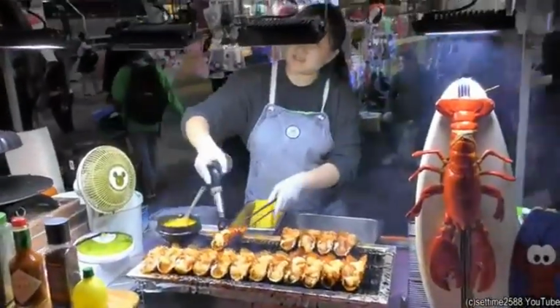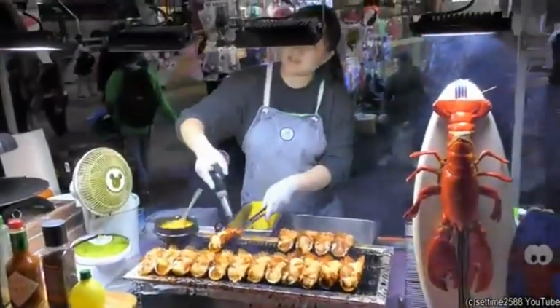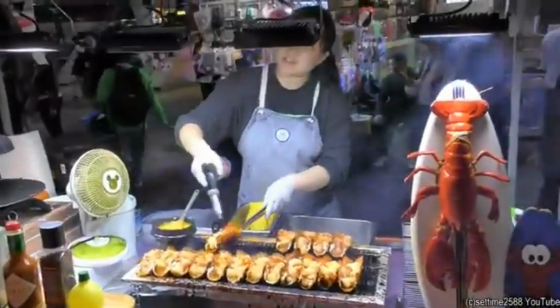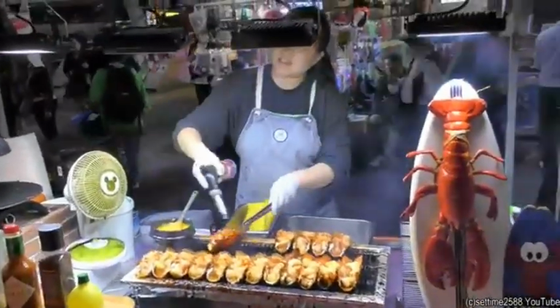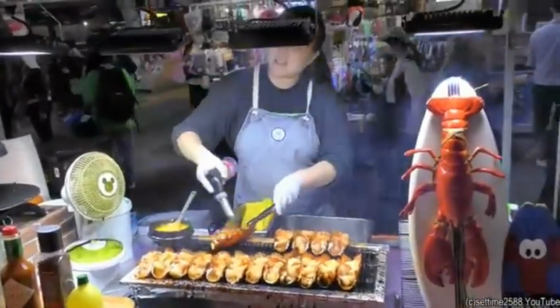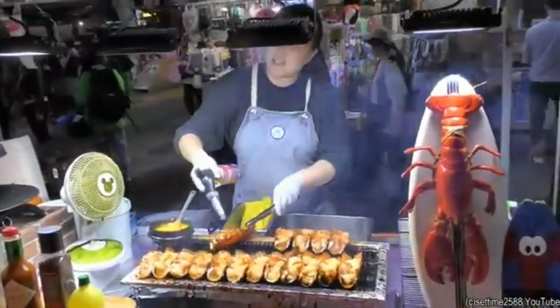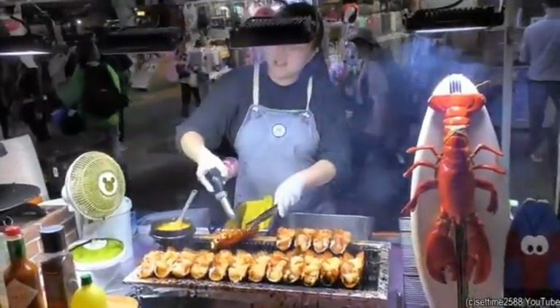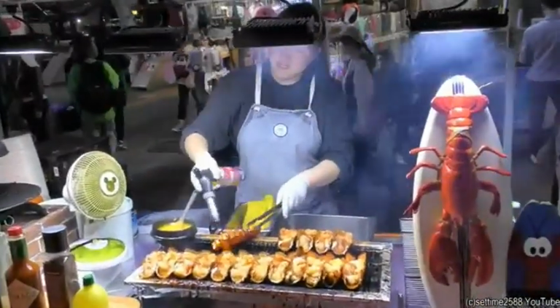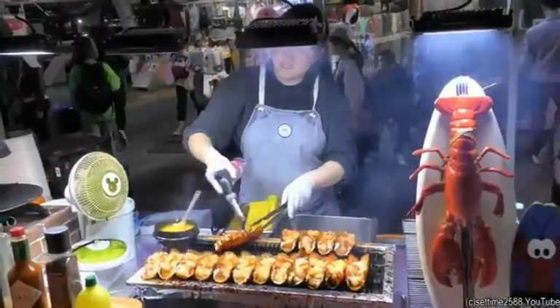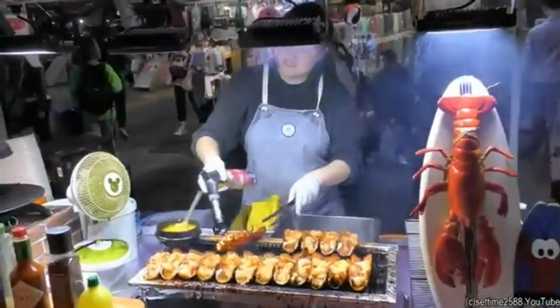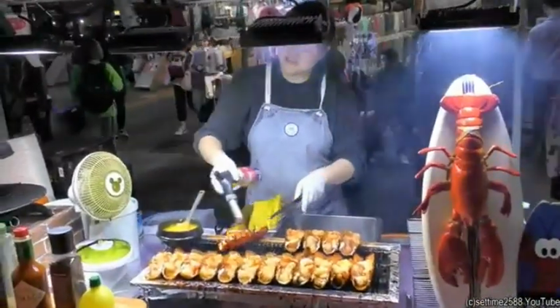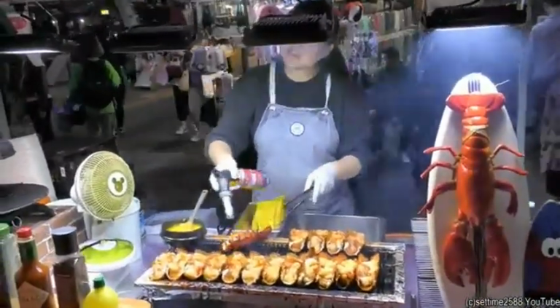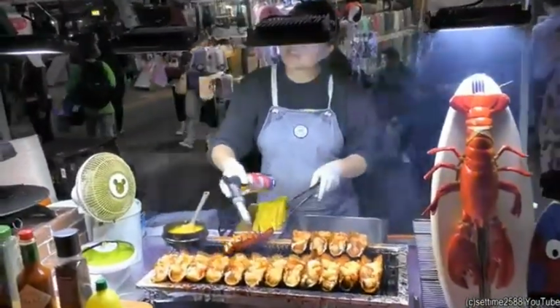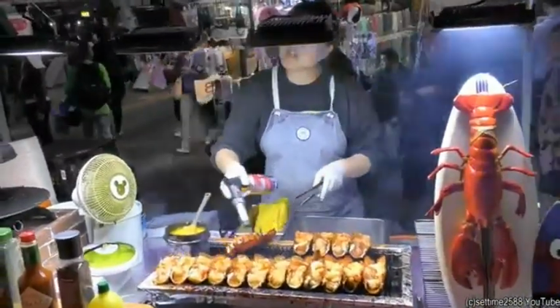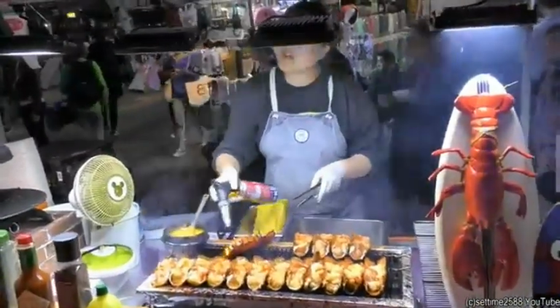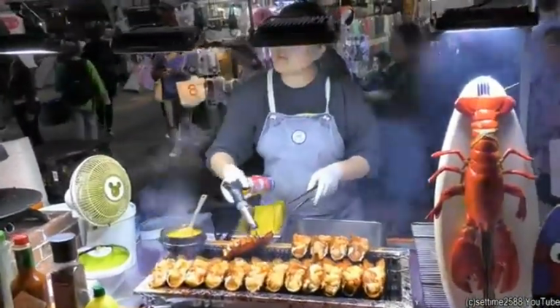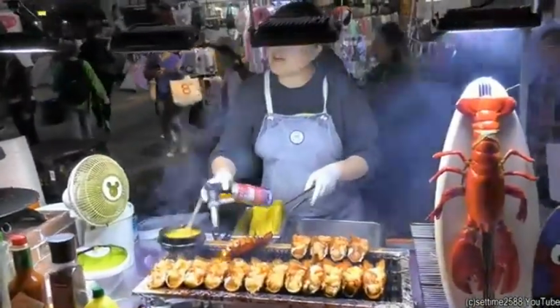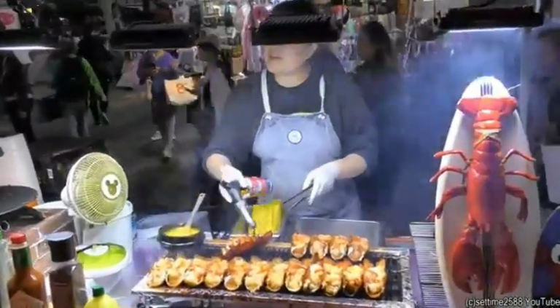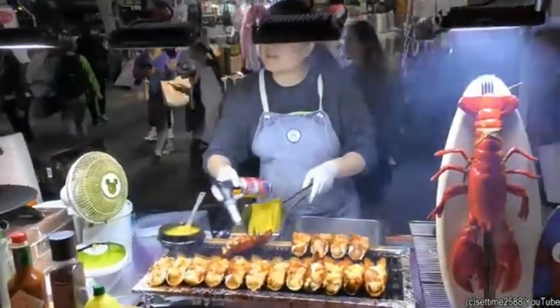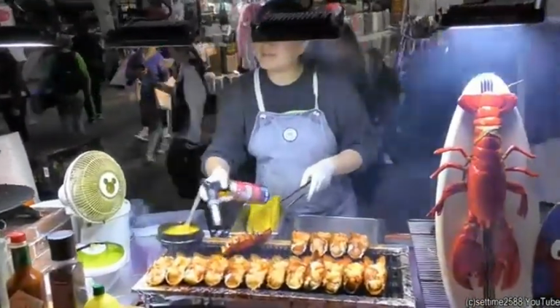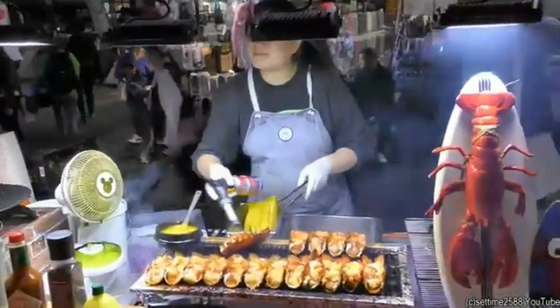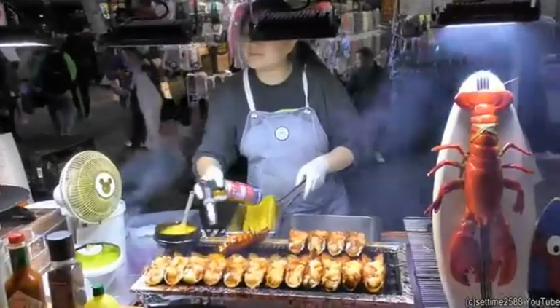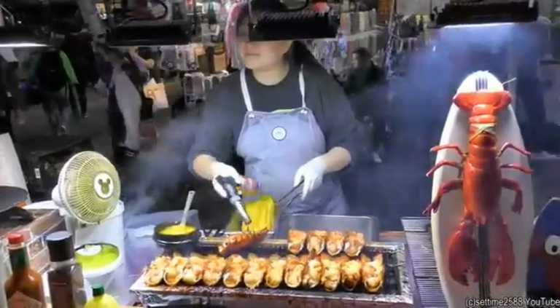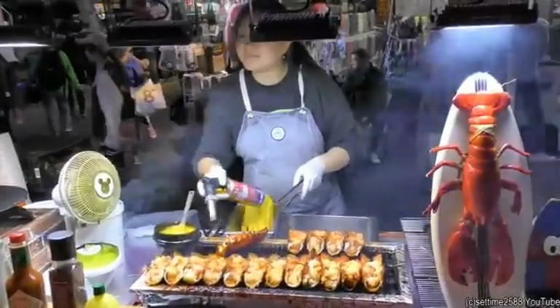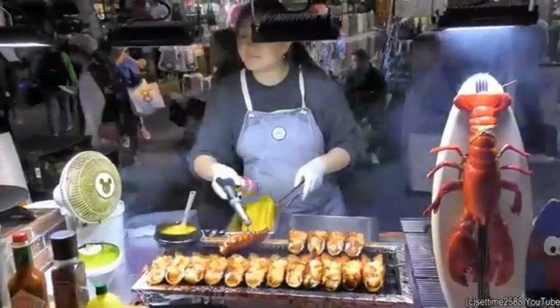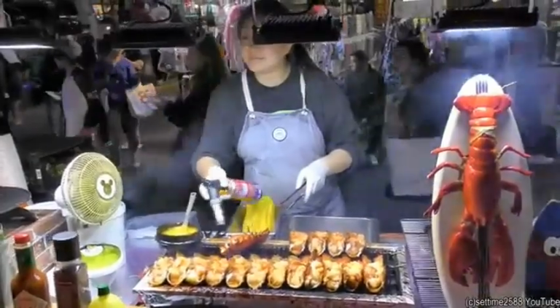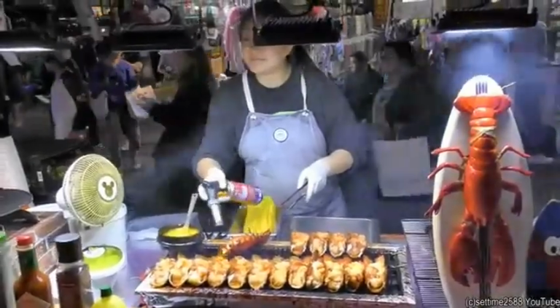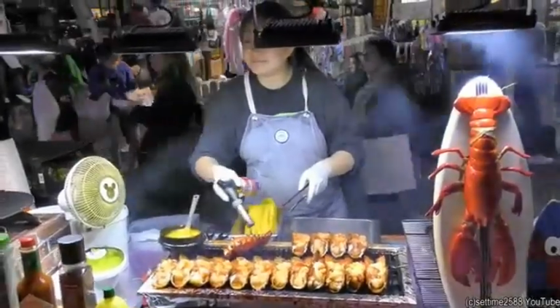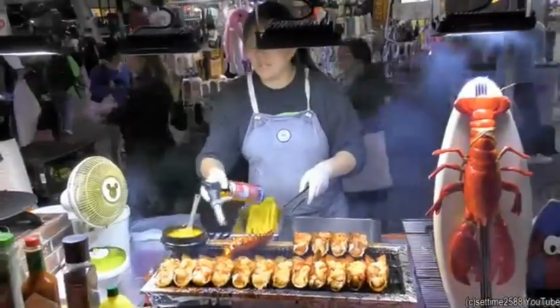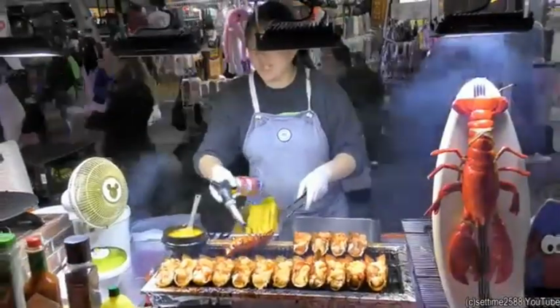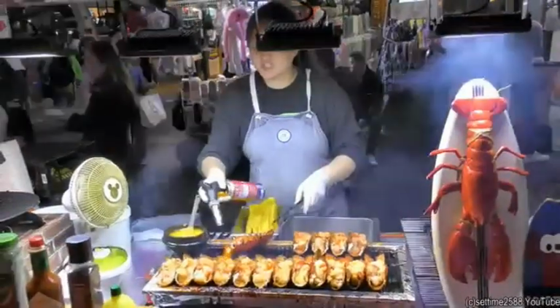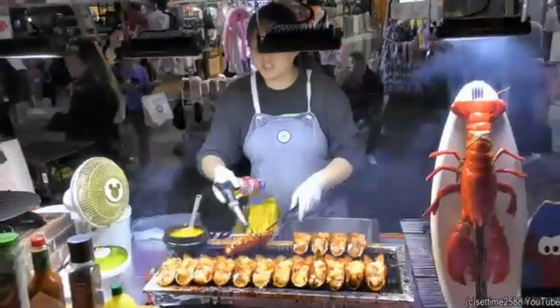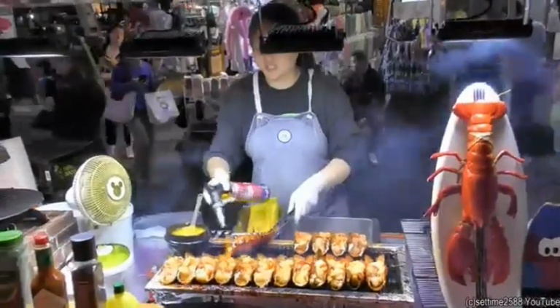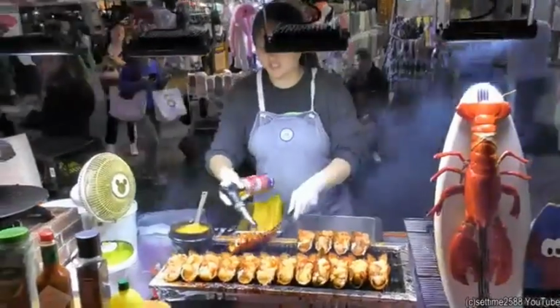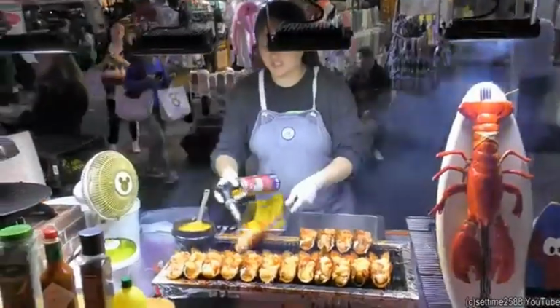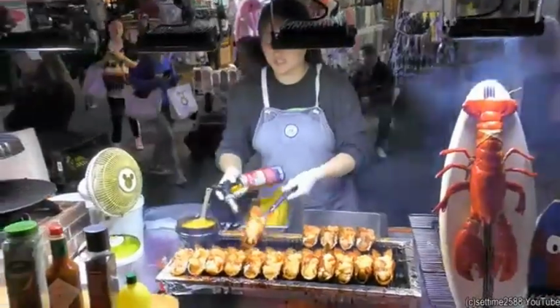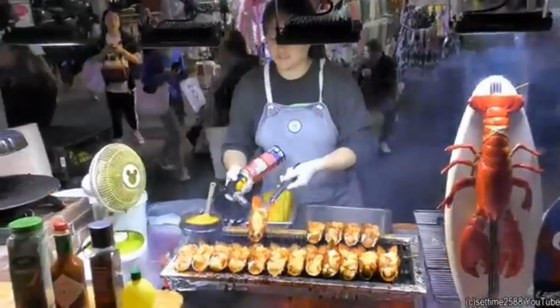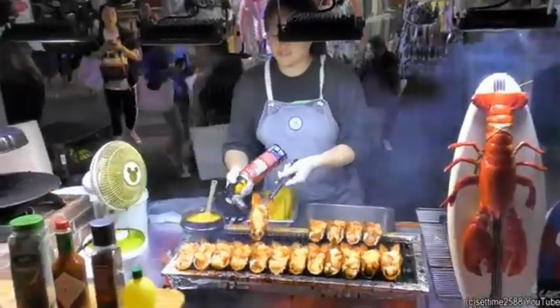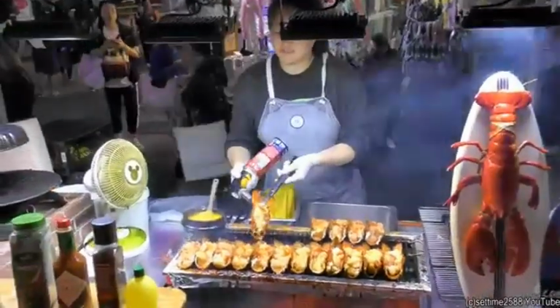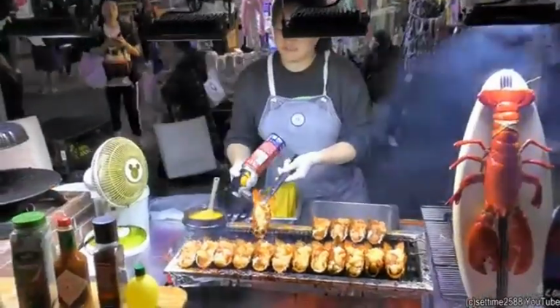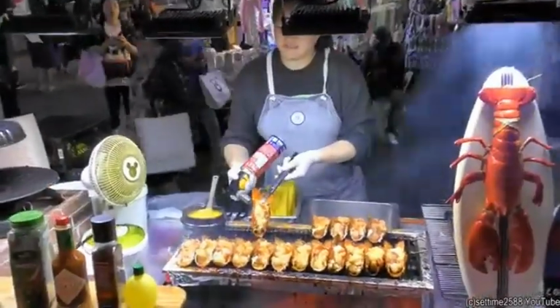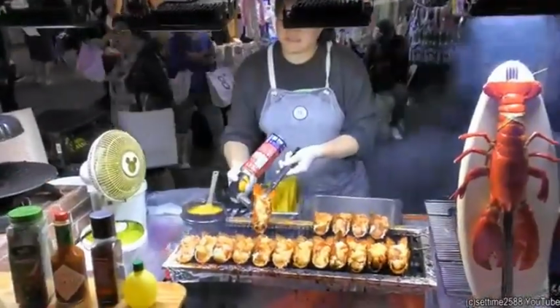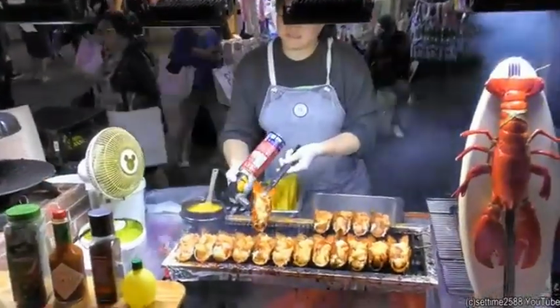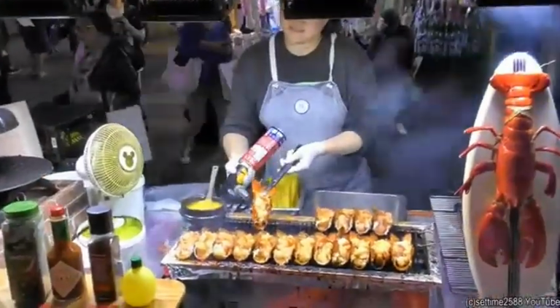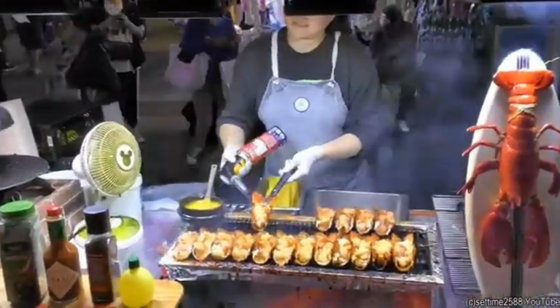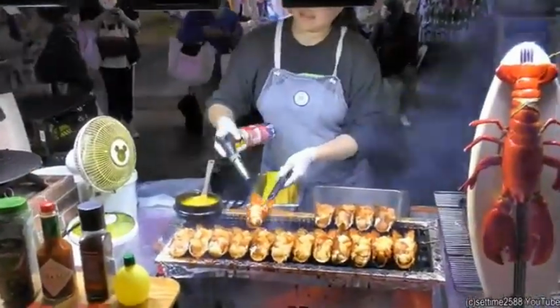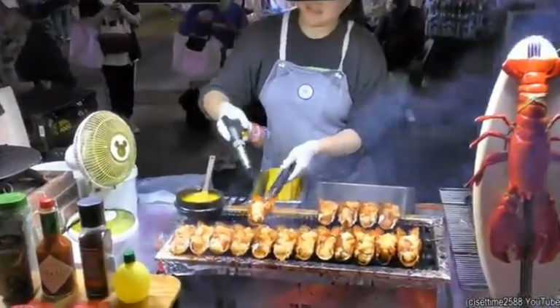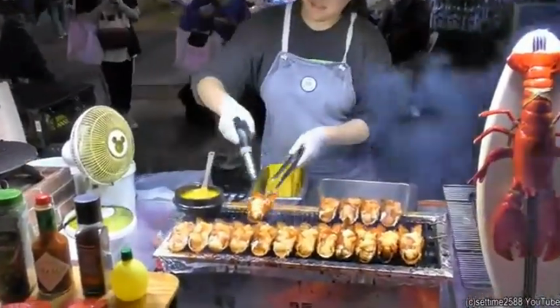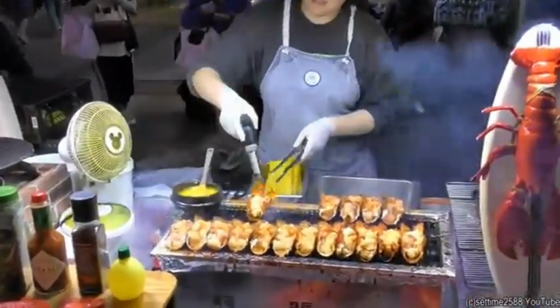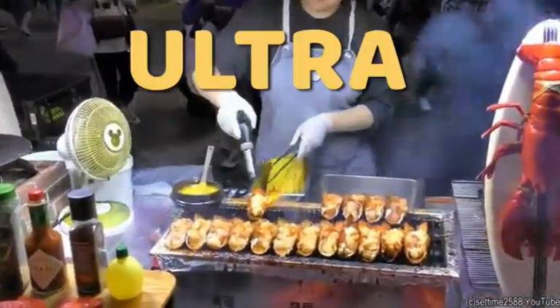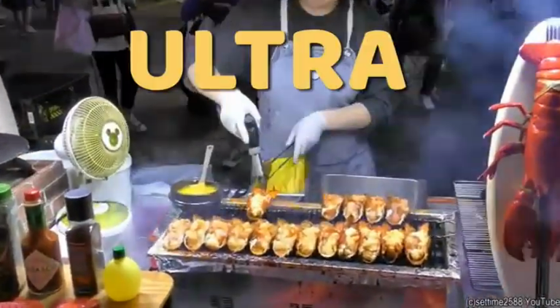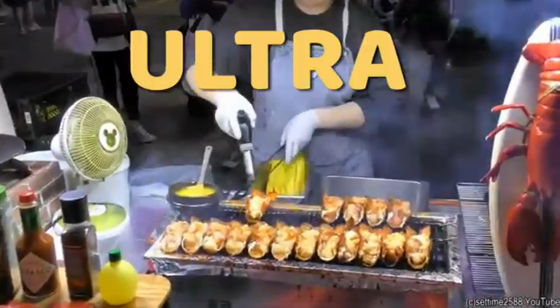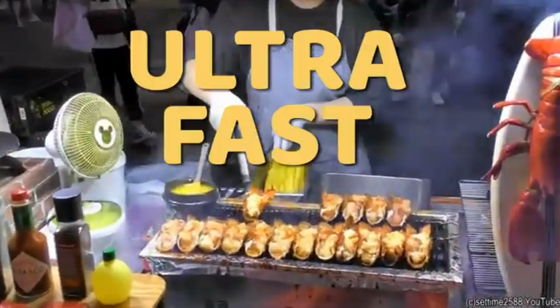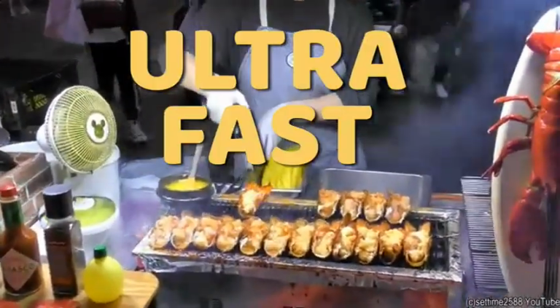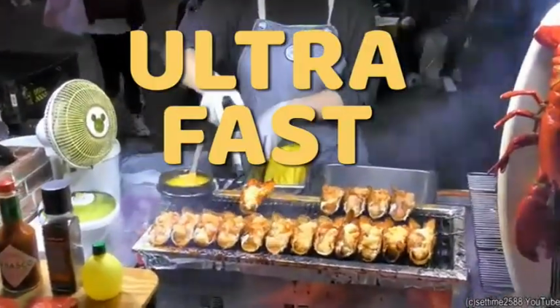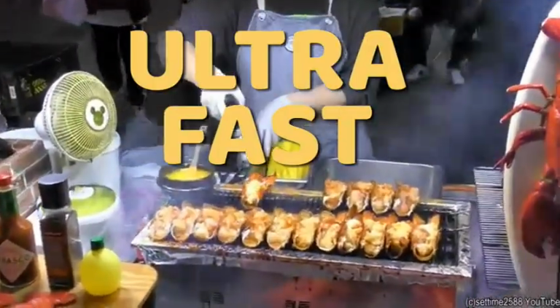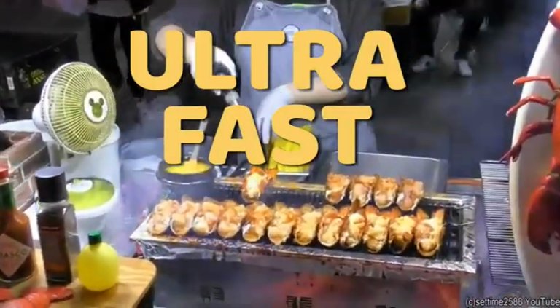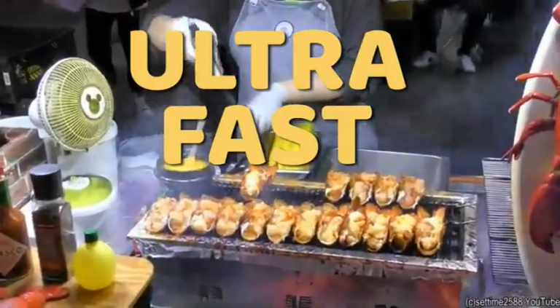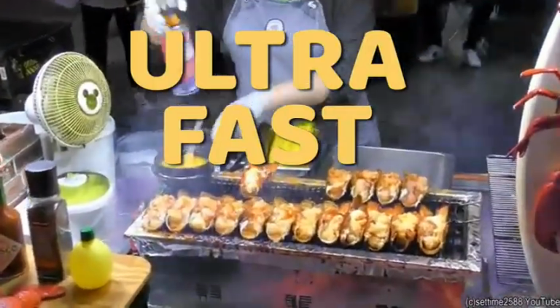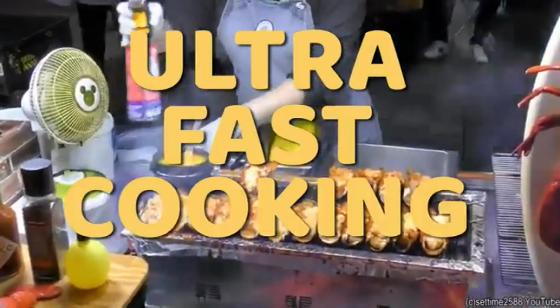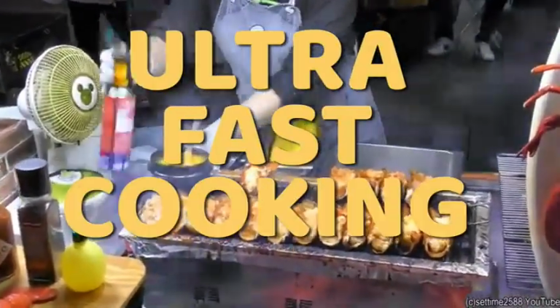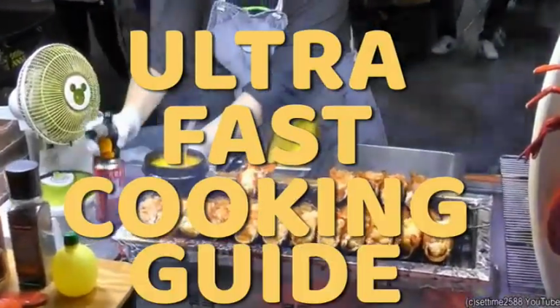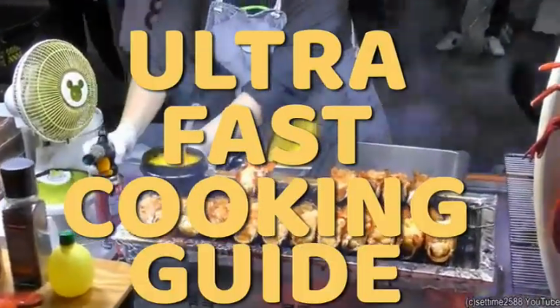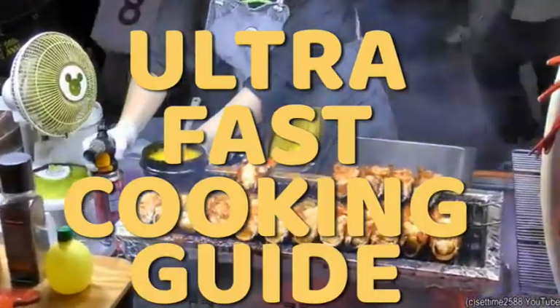But look no further. For today, I'll teach you how to cook banana Q in another ultra-fast cooking guide.